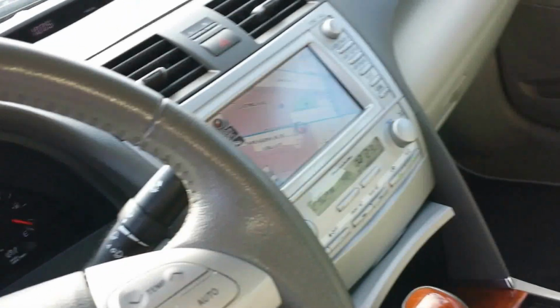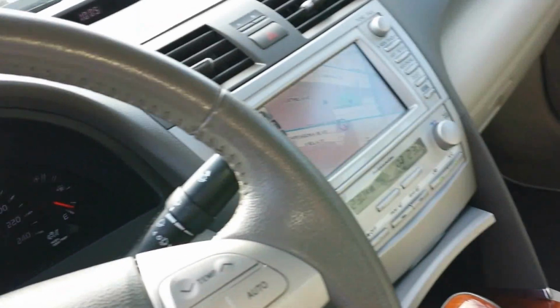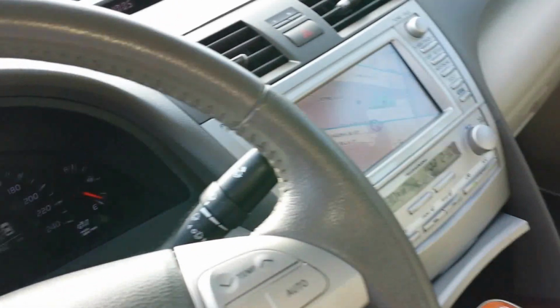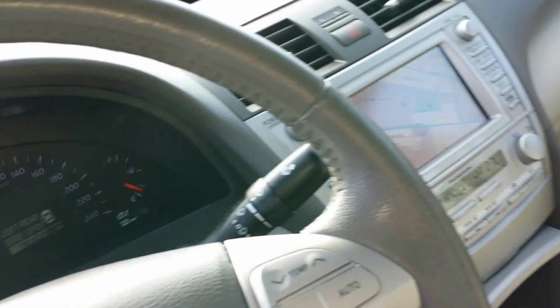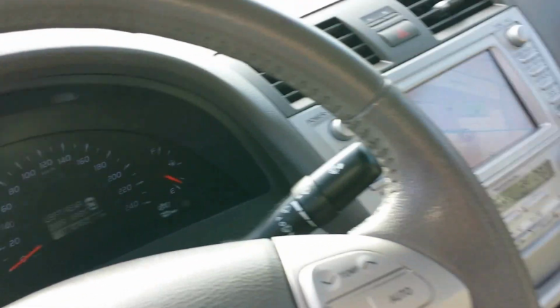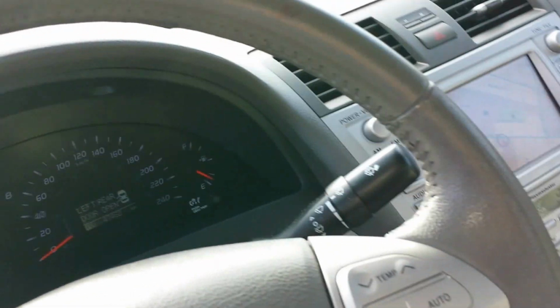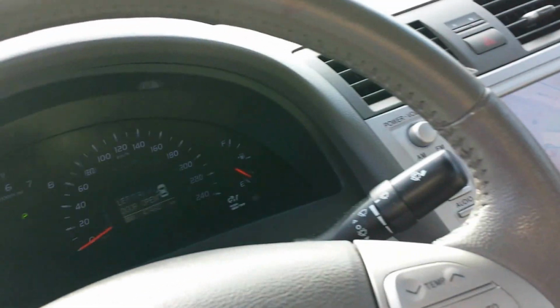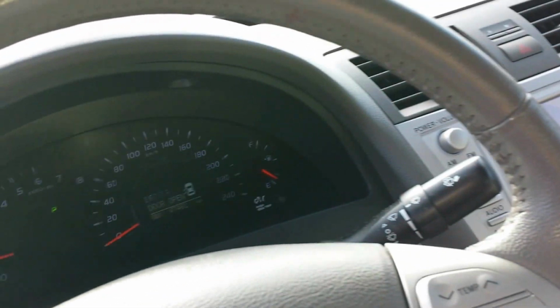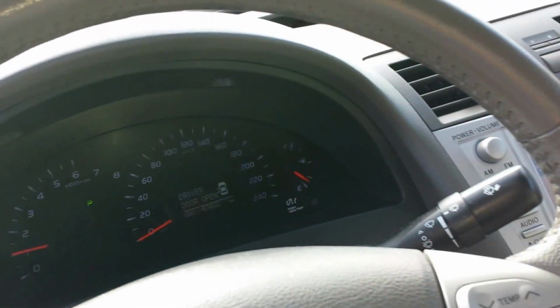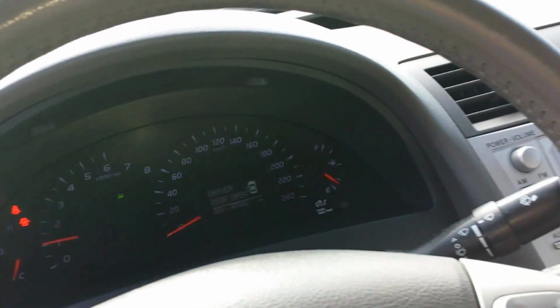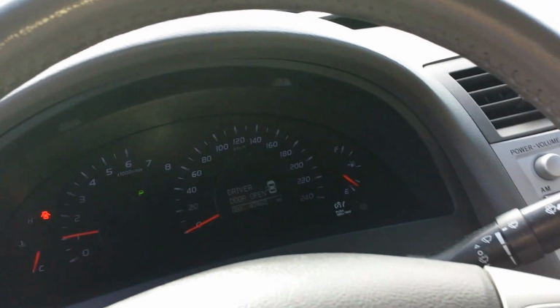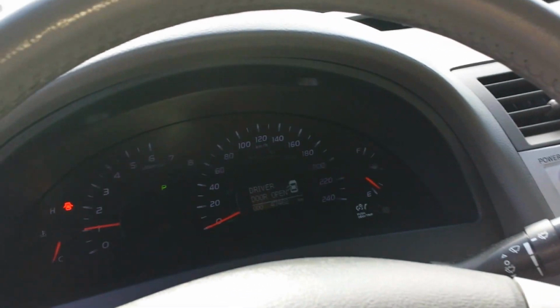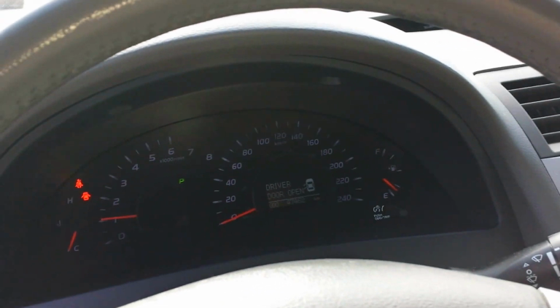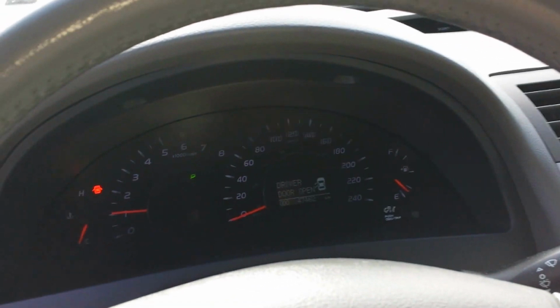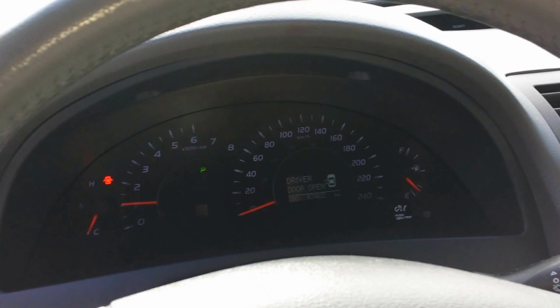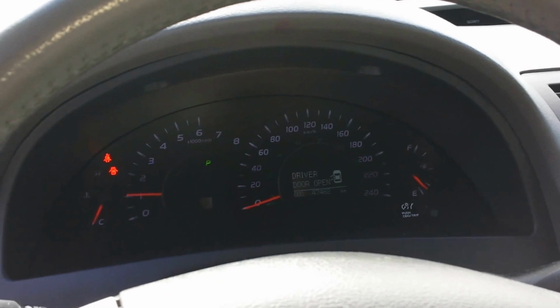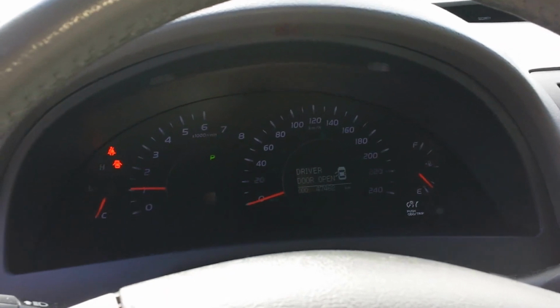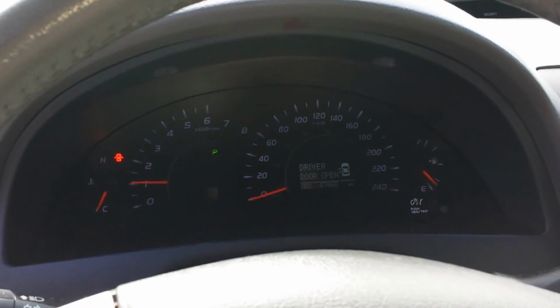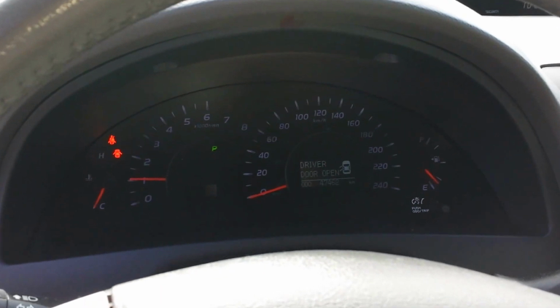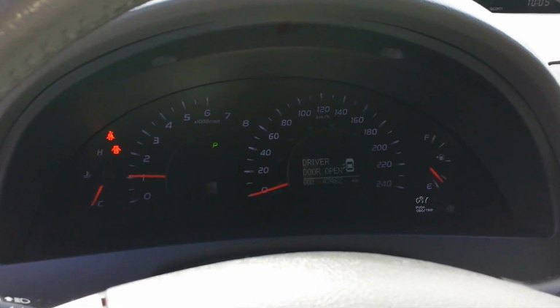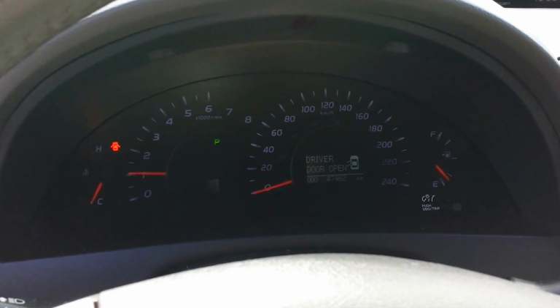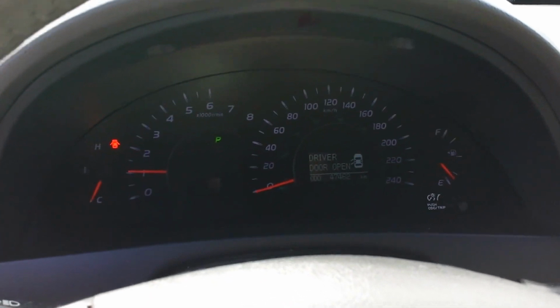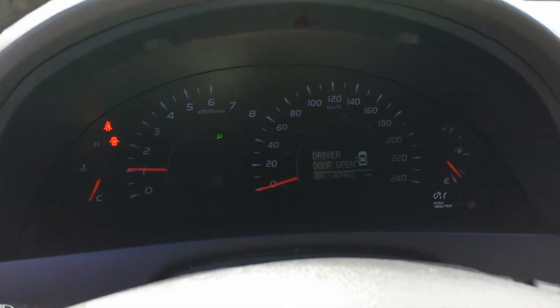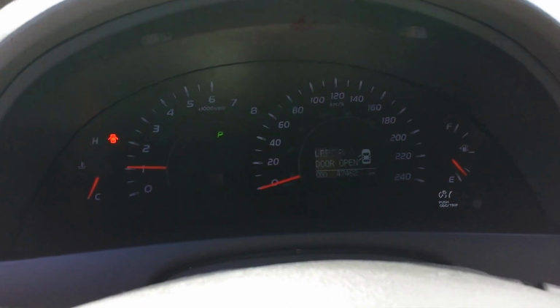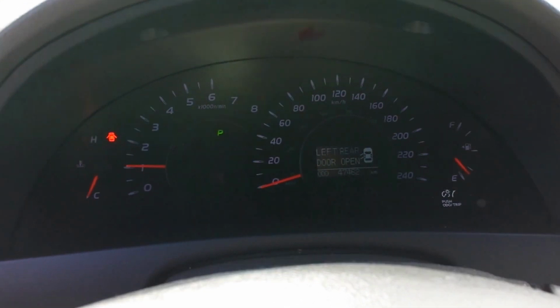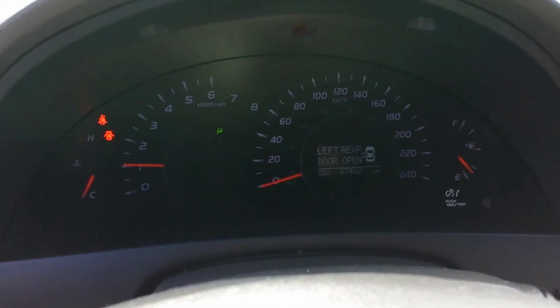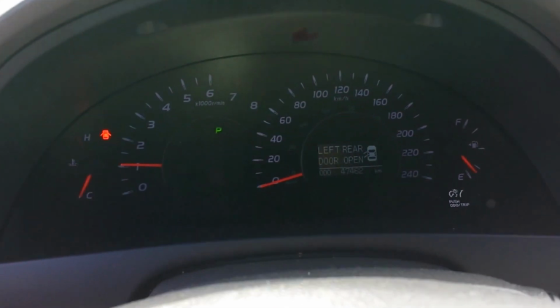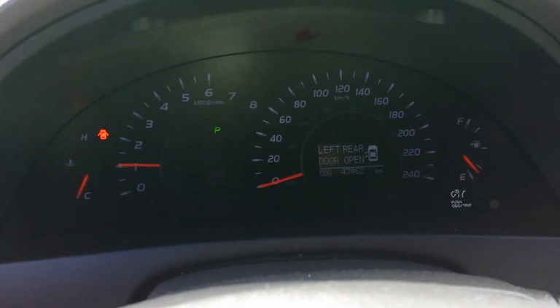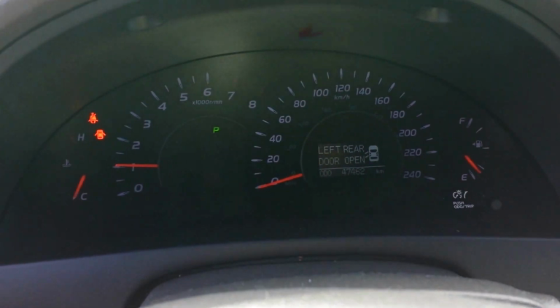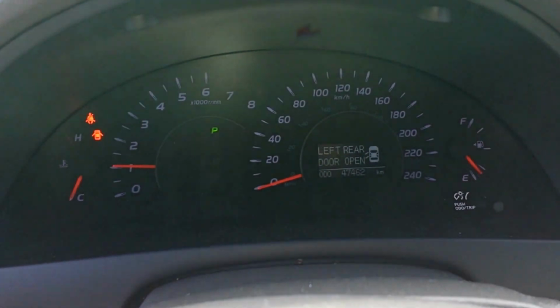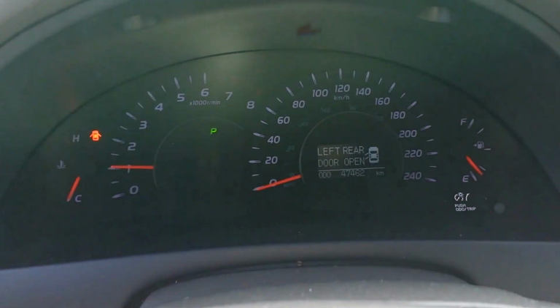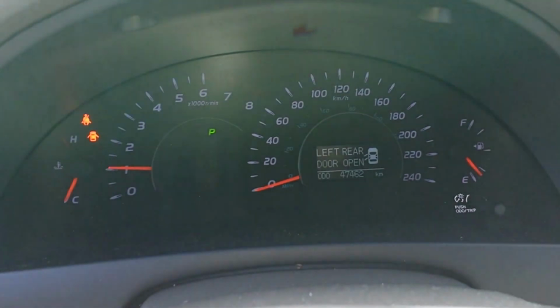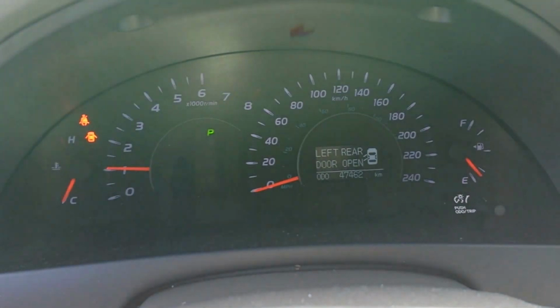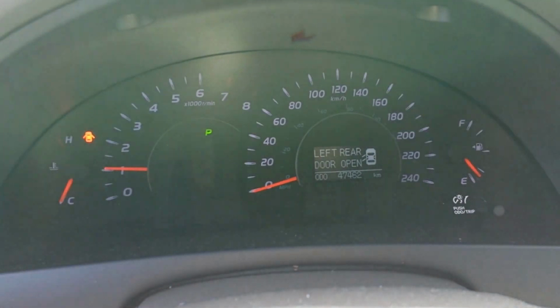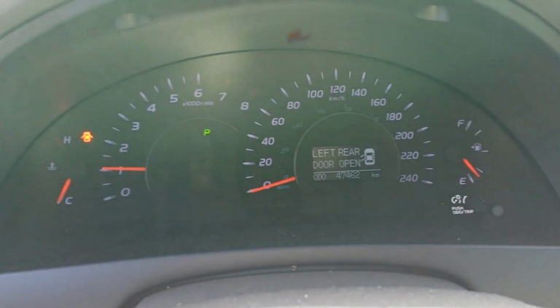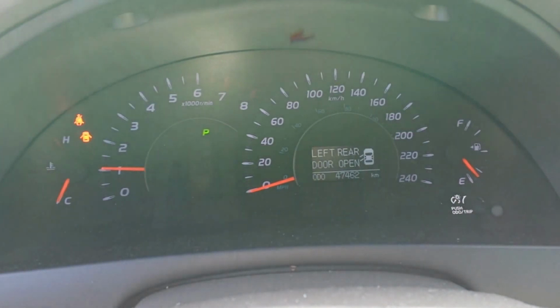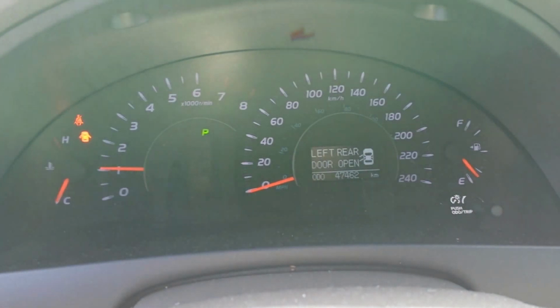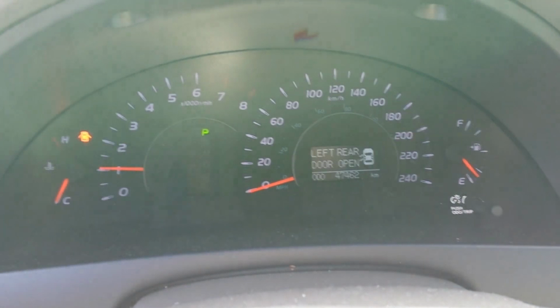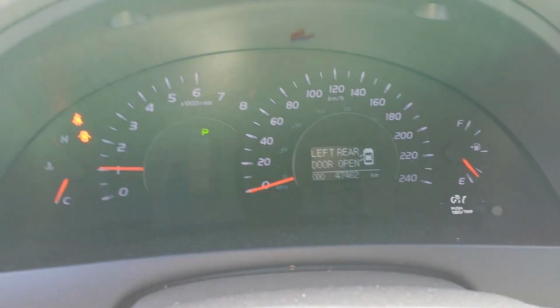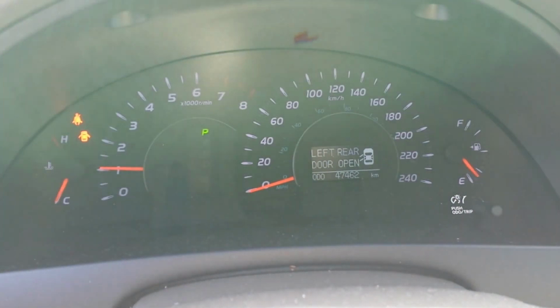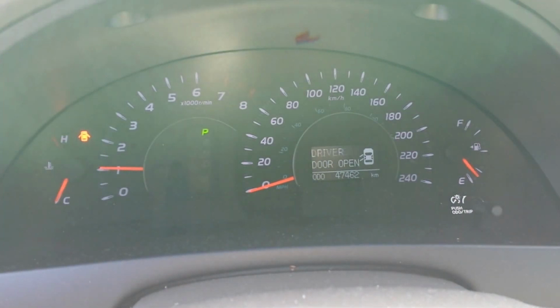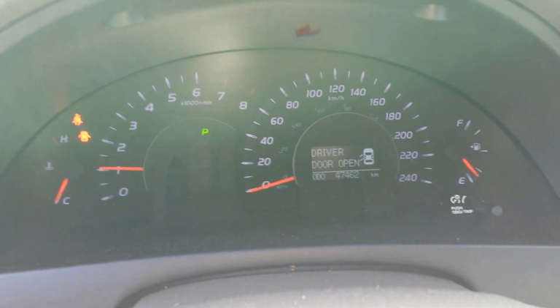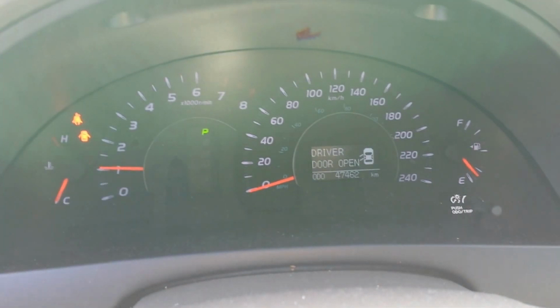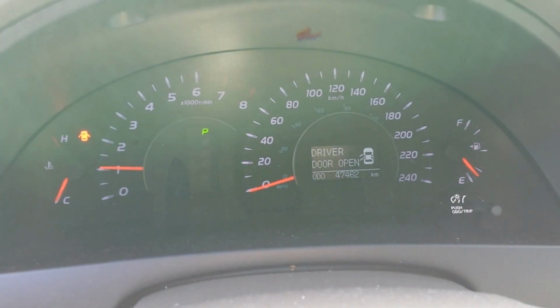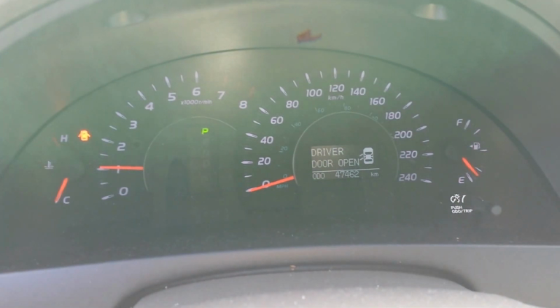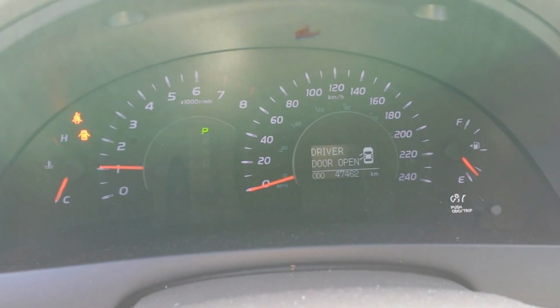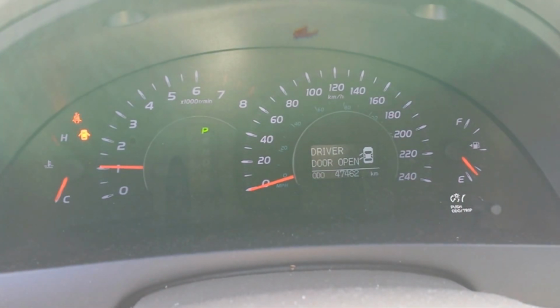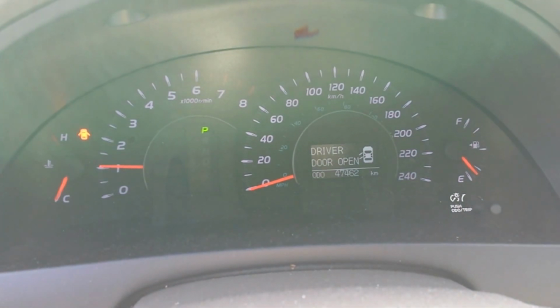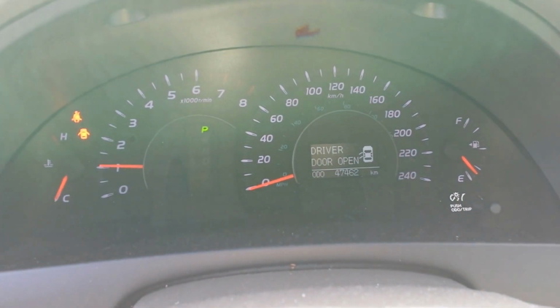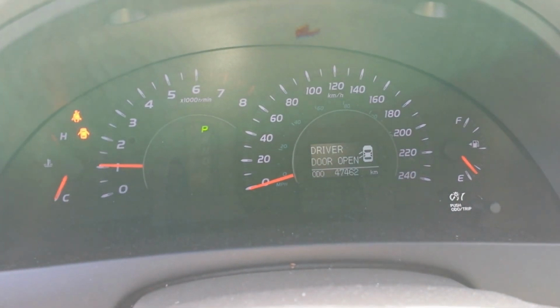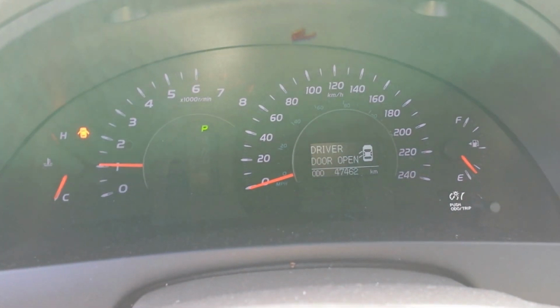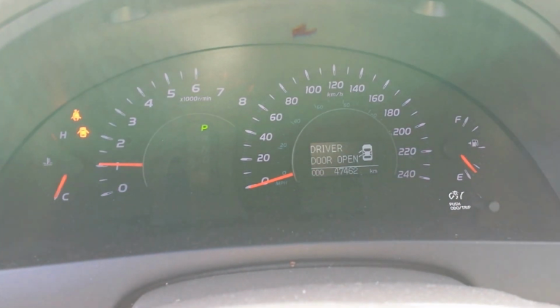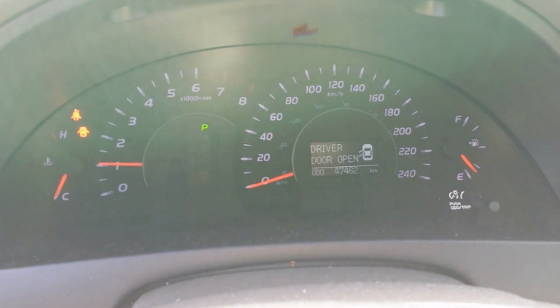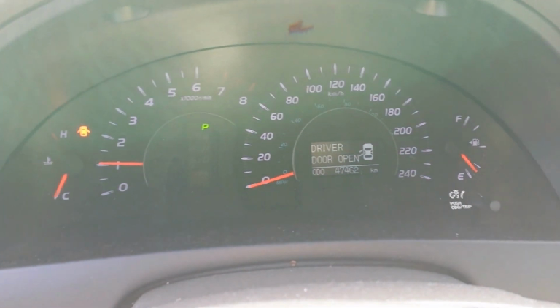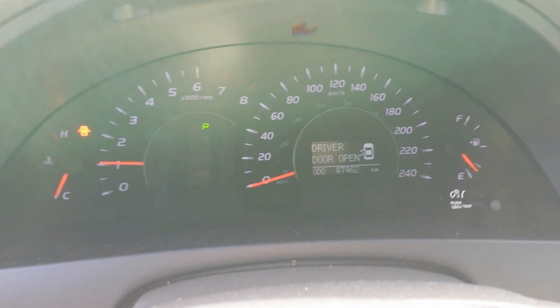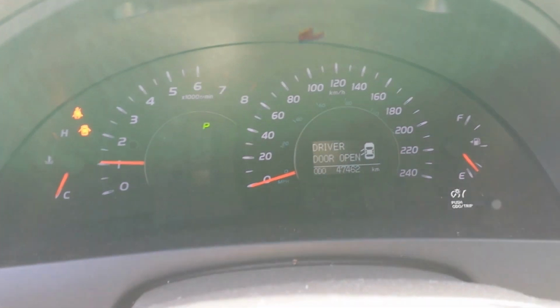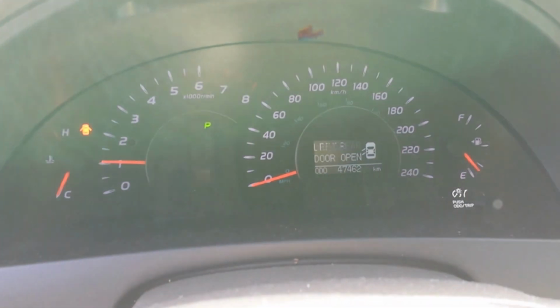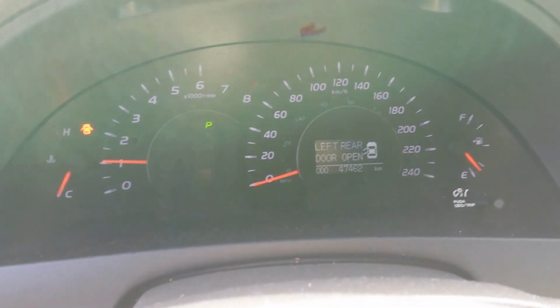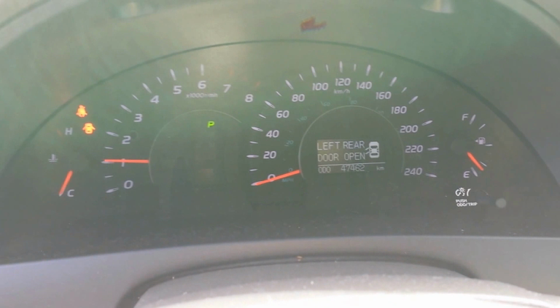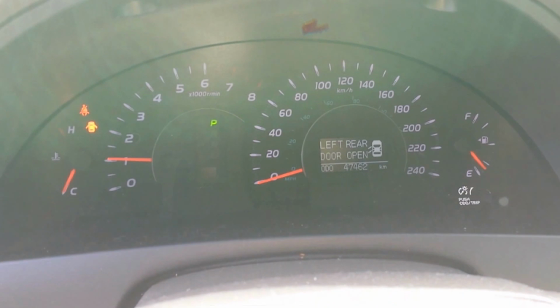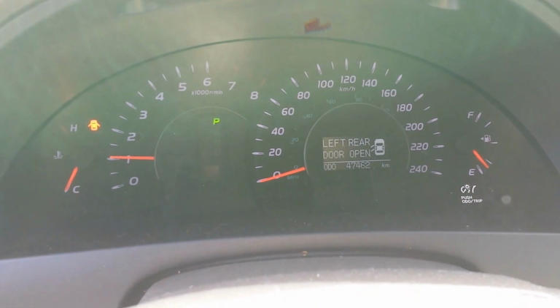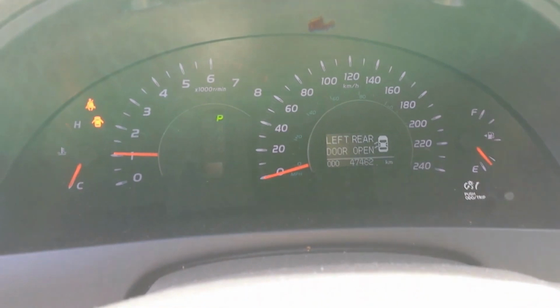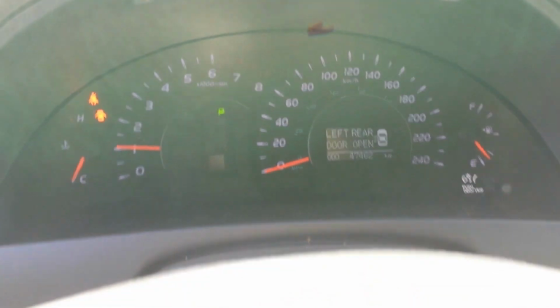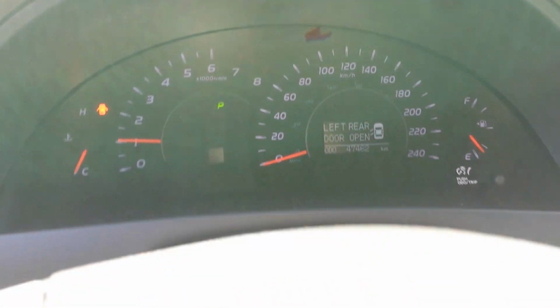And up here at the front — almost 48,000 kilometers on this vehicle.